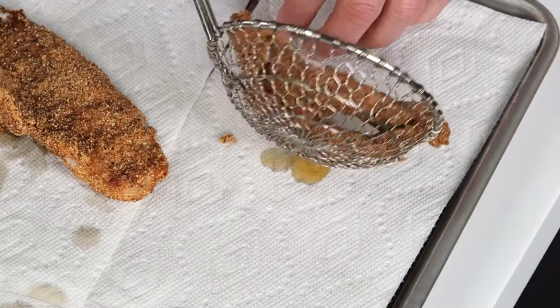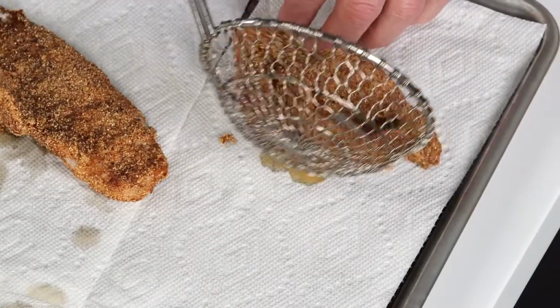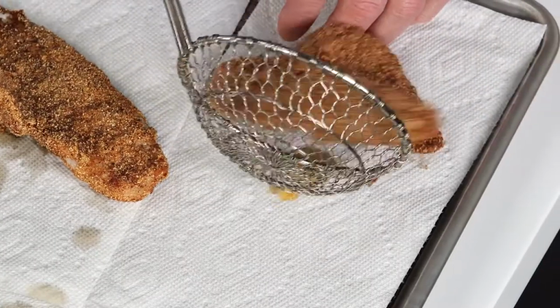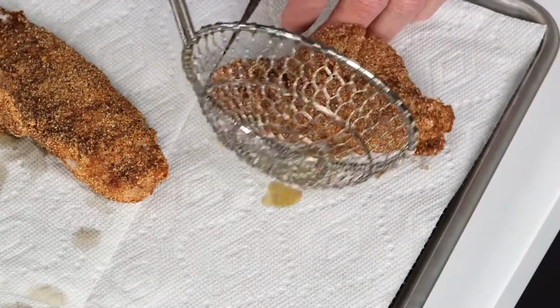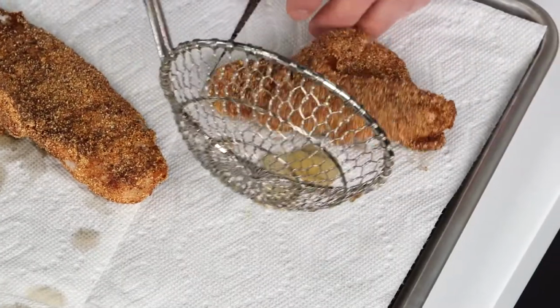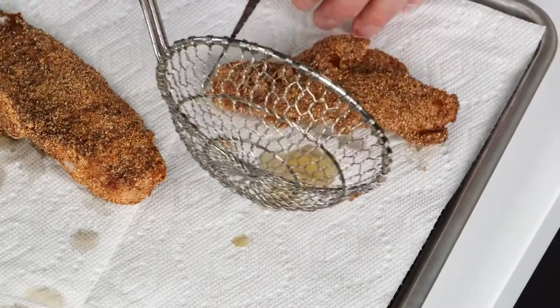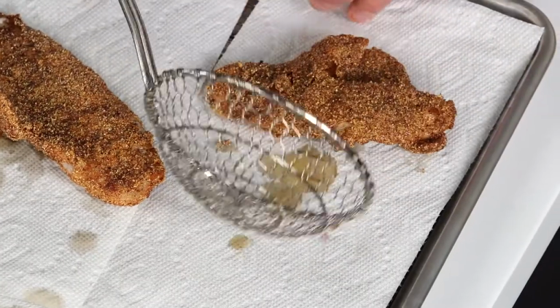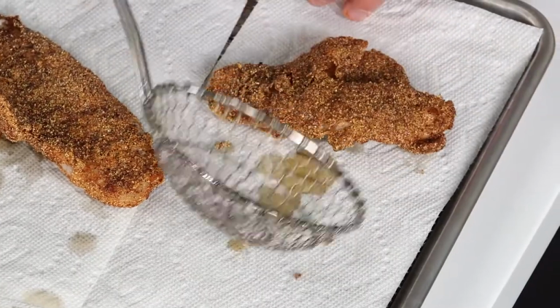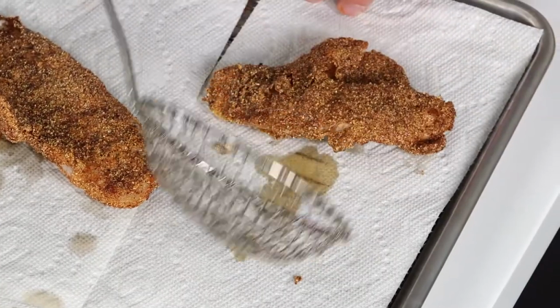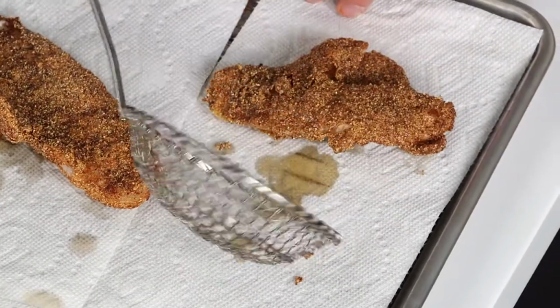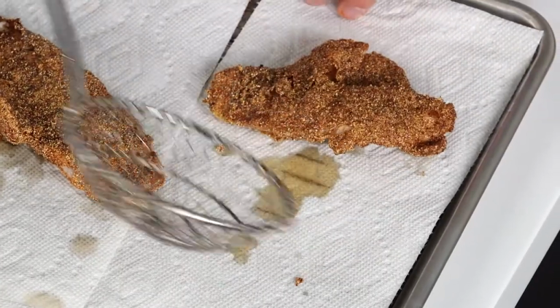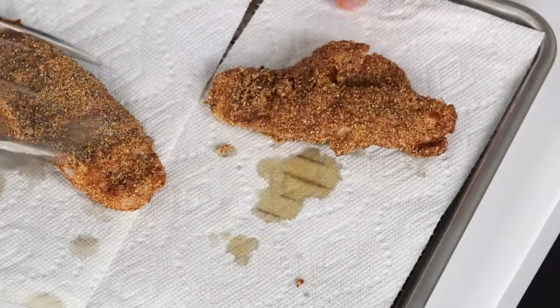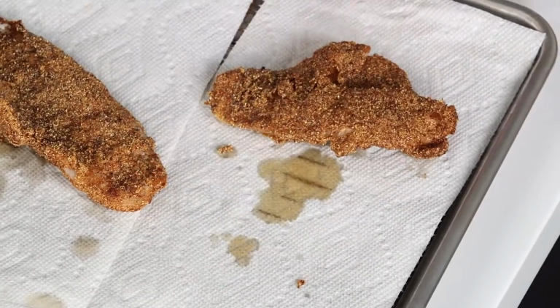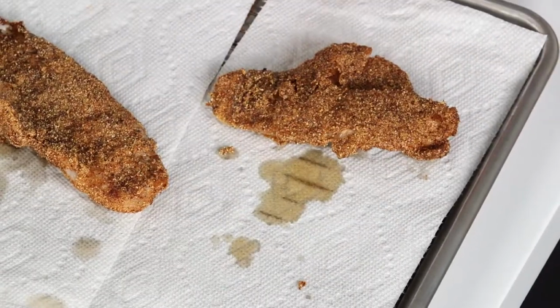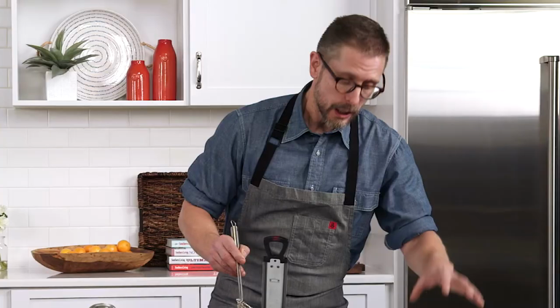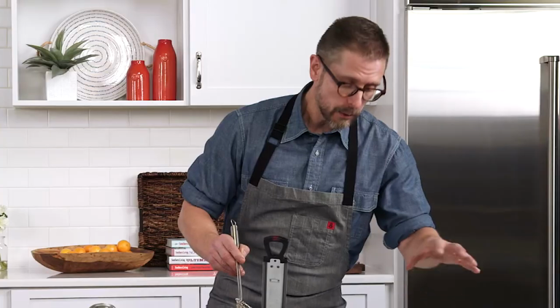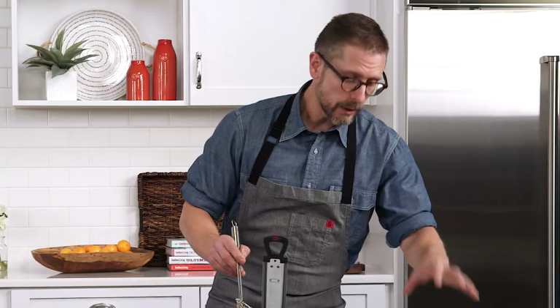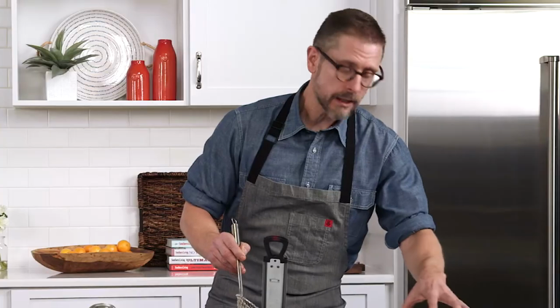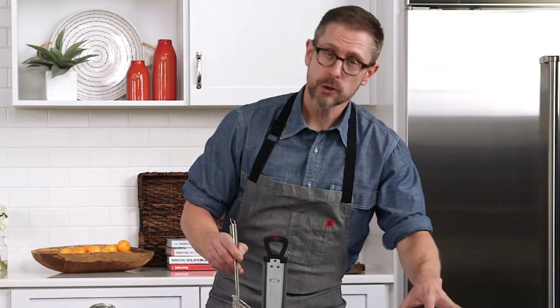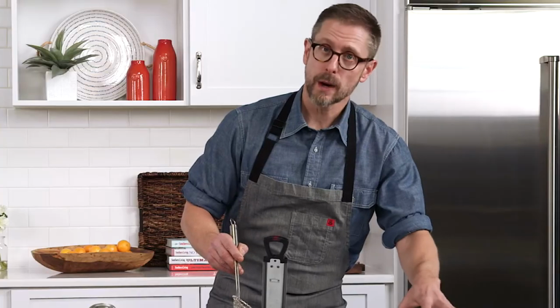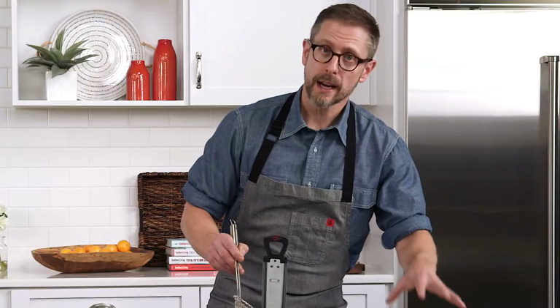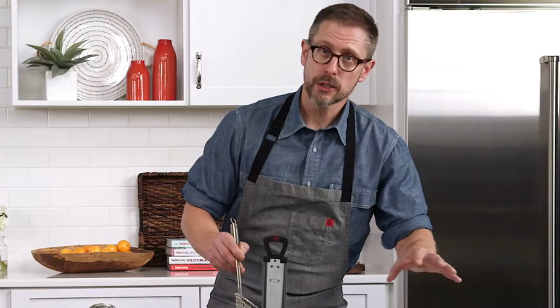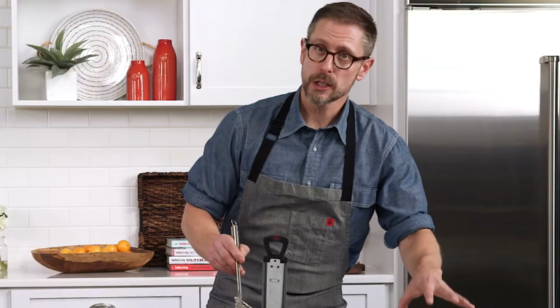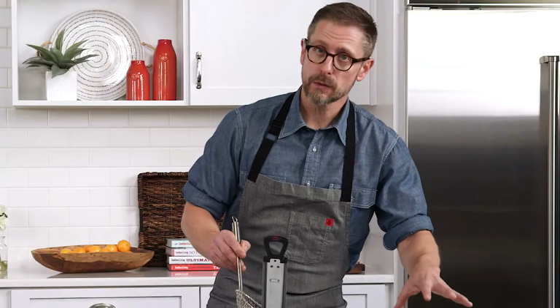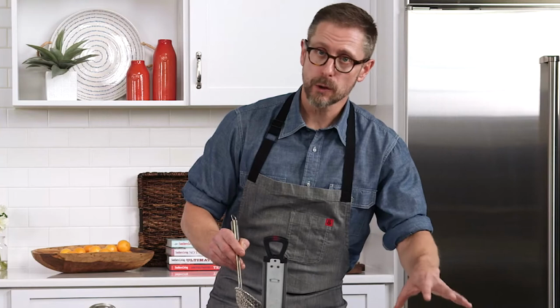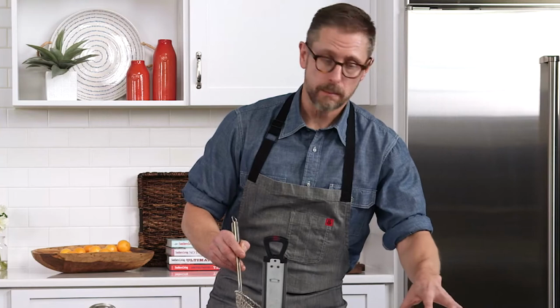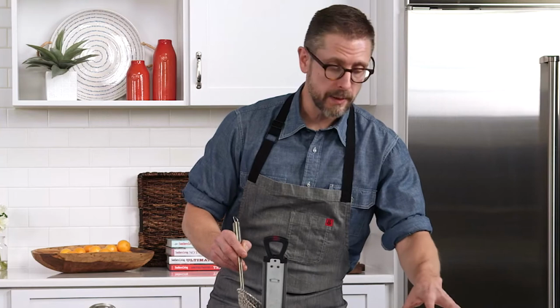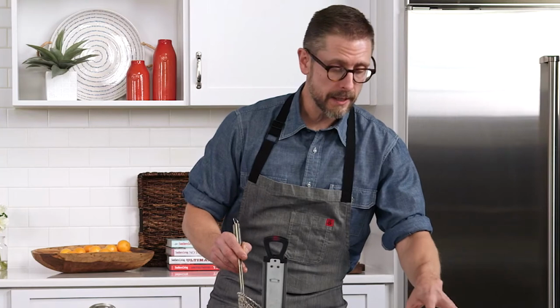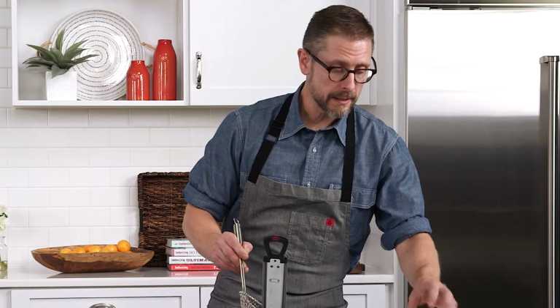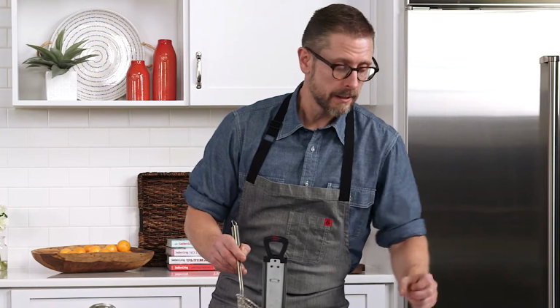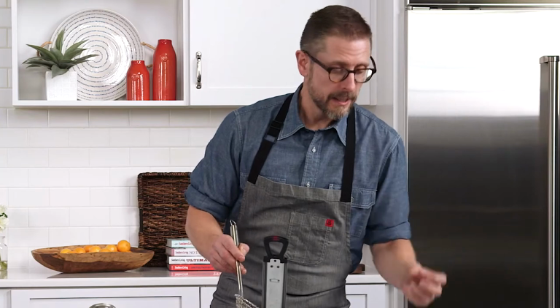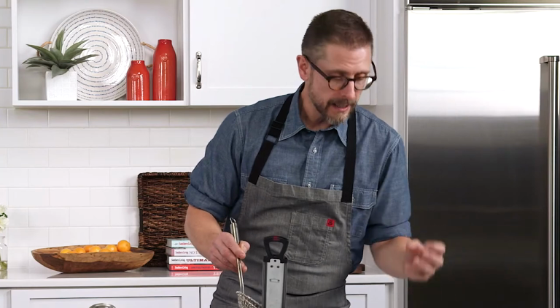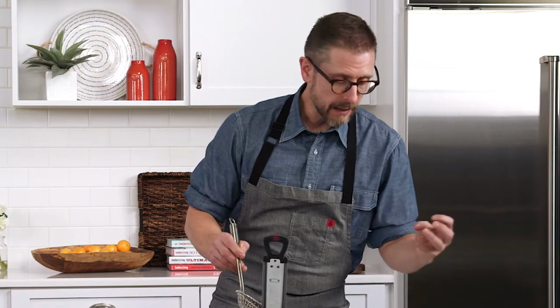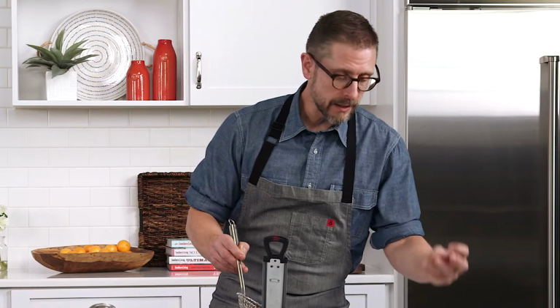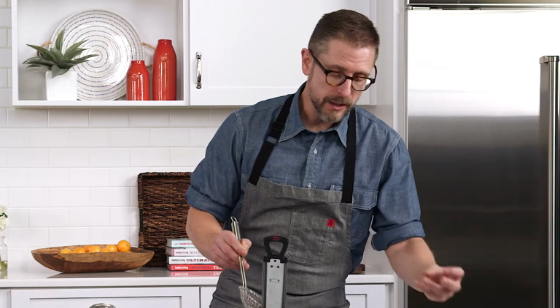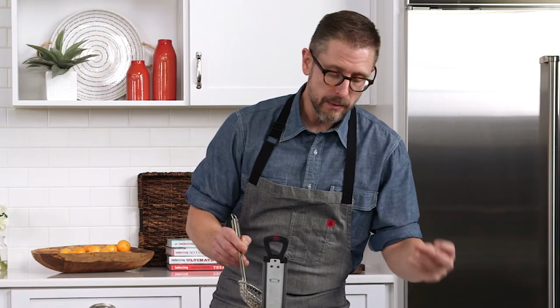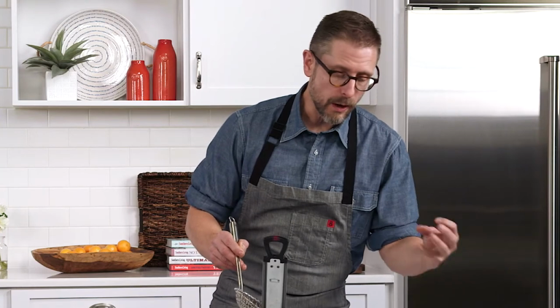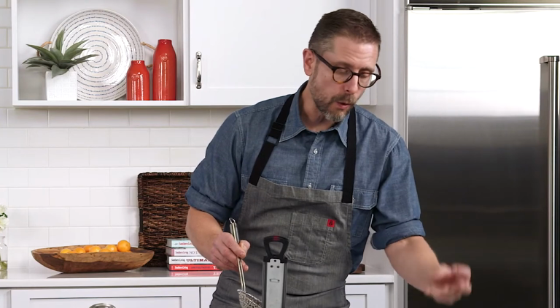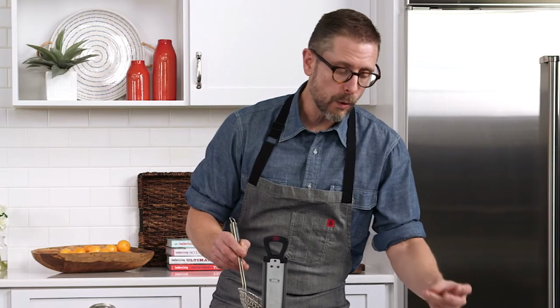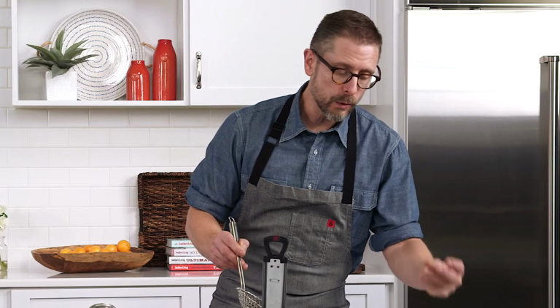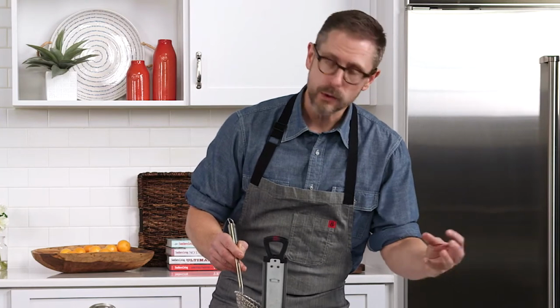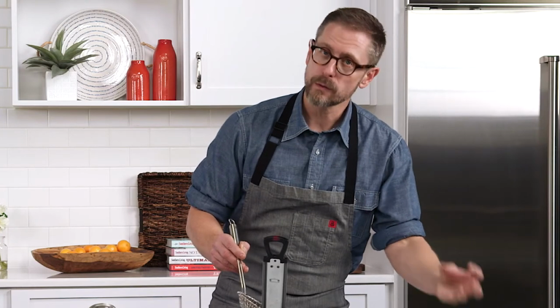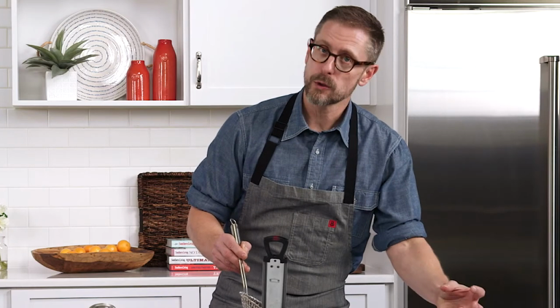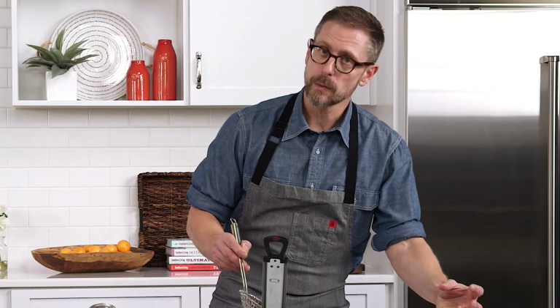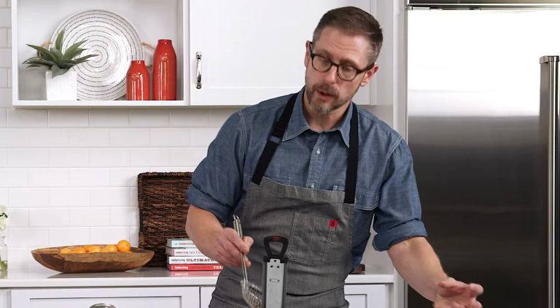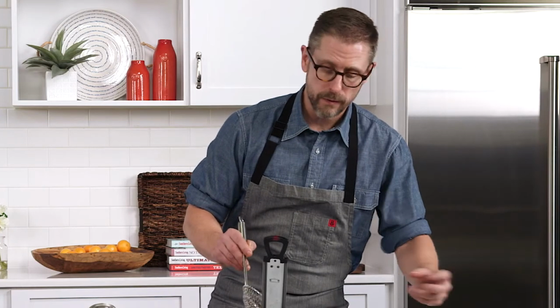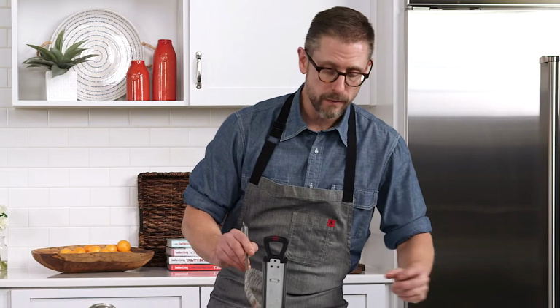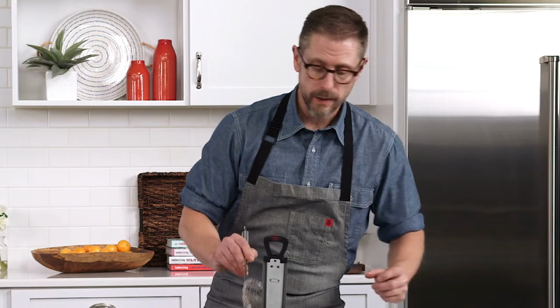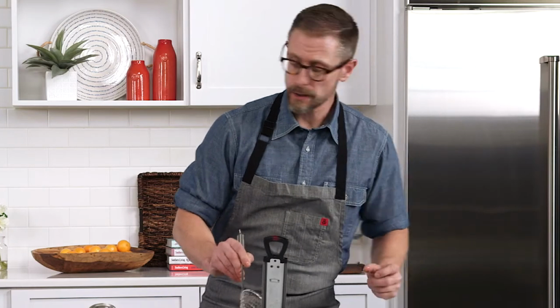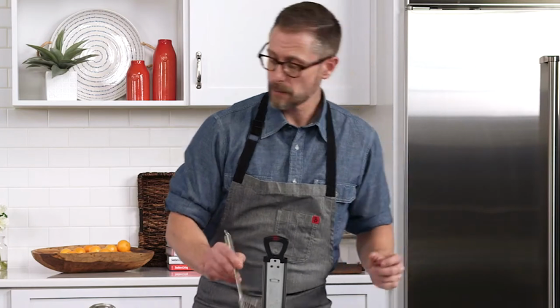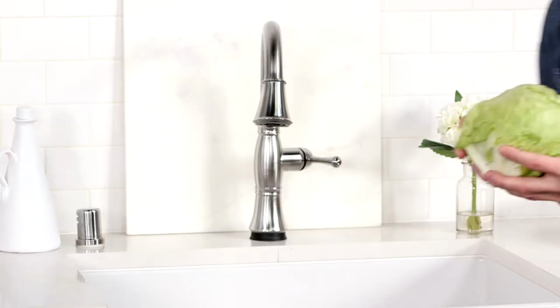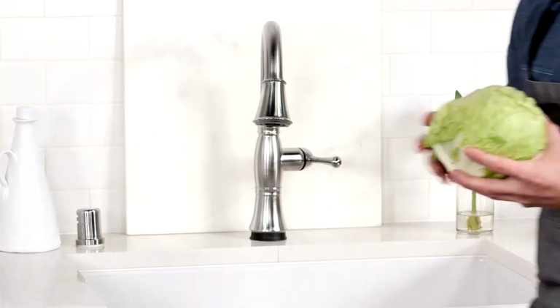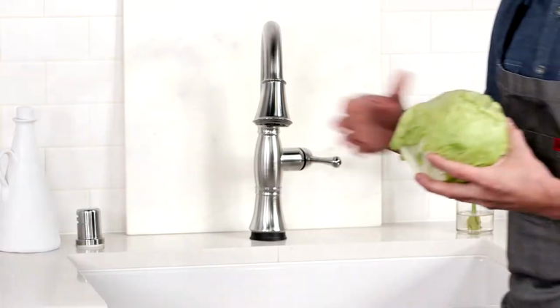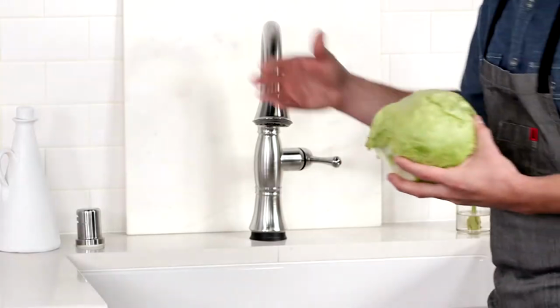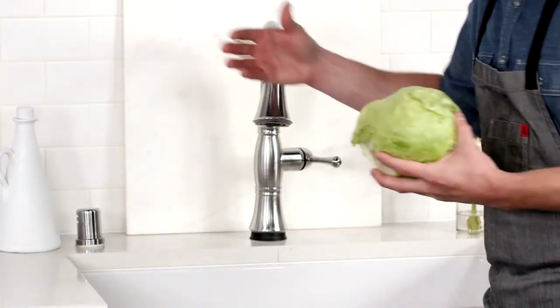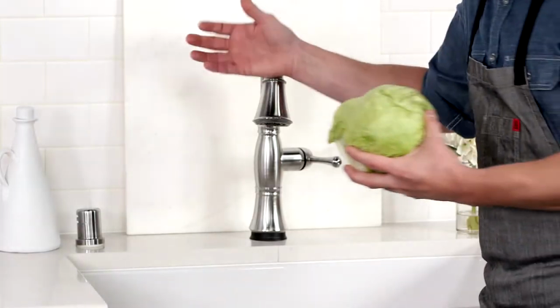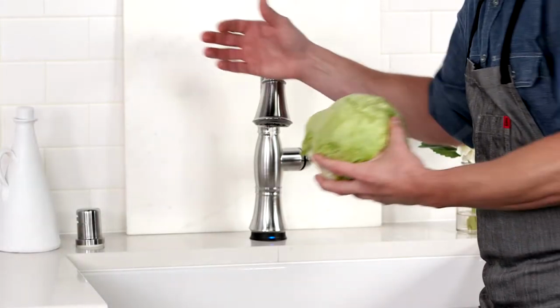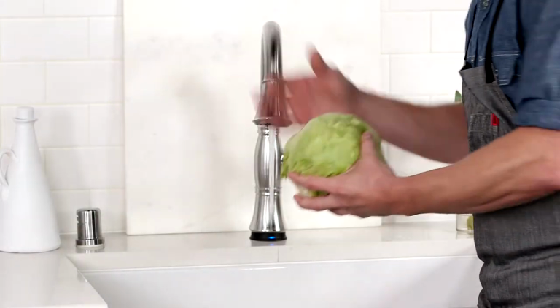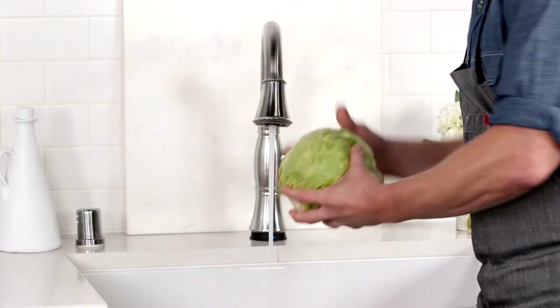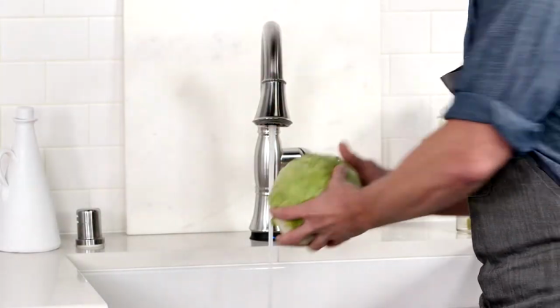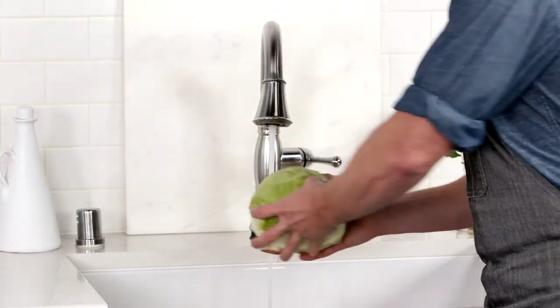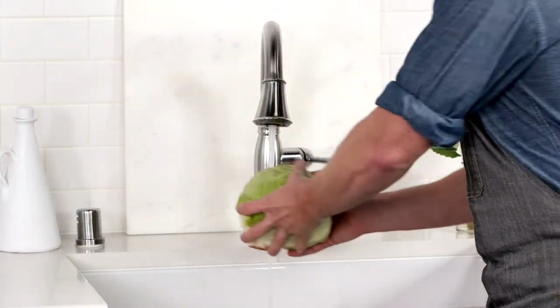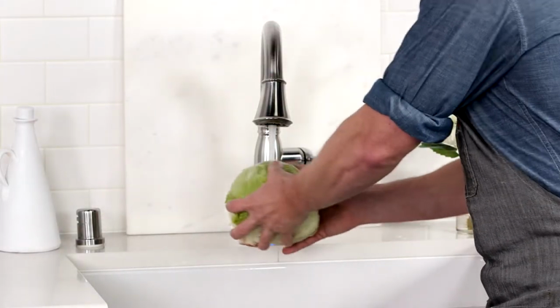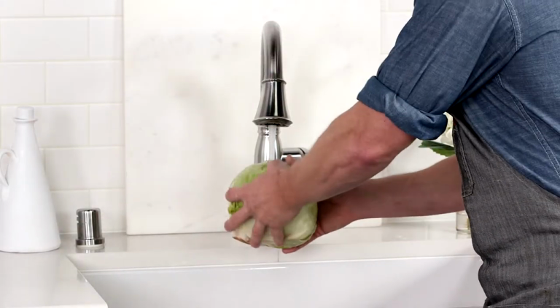The fish is nice and crispy. You want to let it drain just for a bit, kind of let some of that oil drip off. I'm going to rinse a little iceberg lettuce.